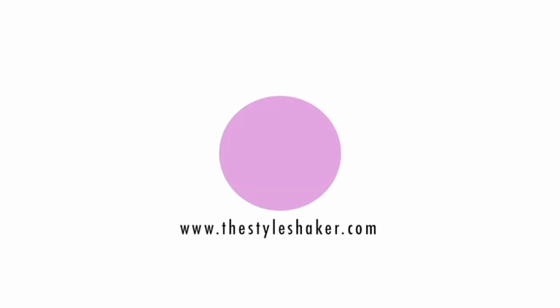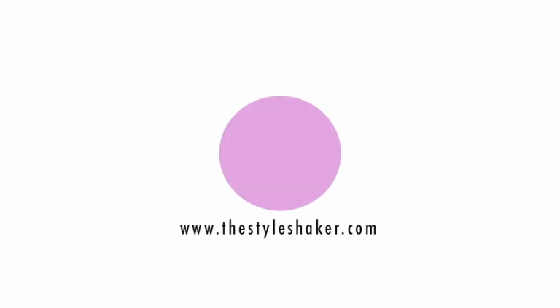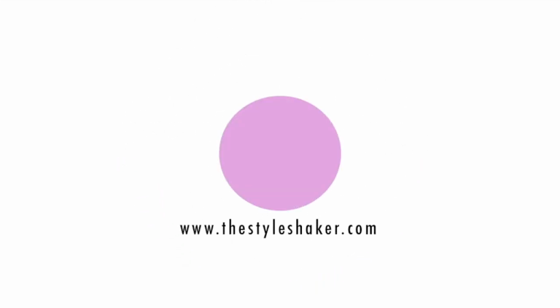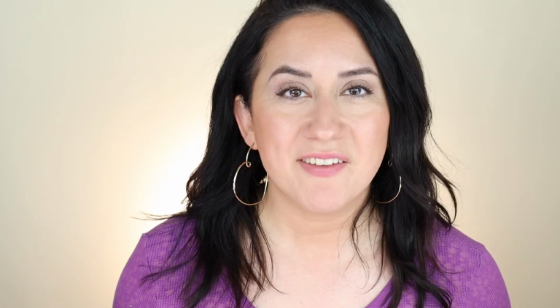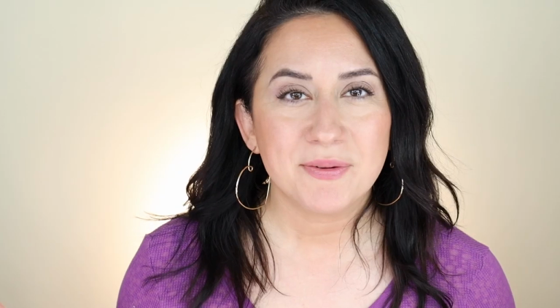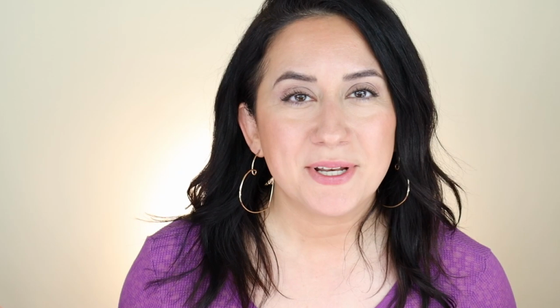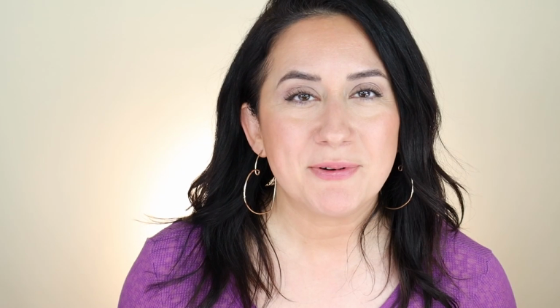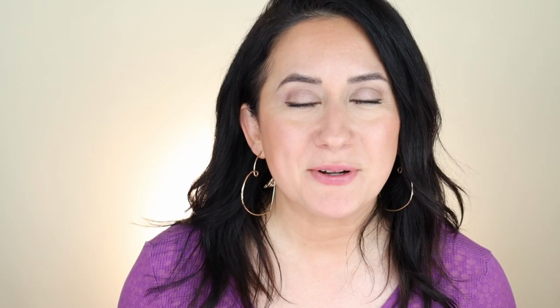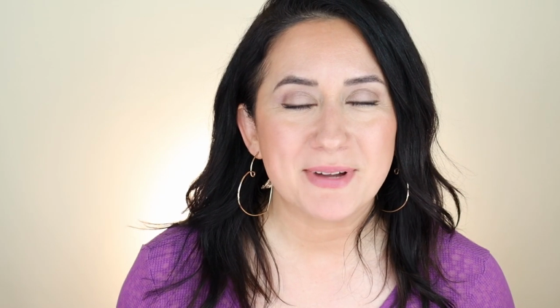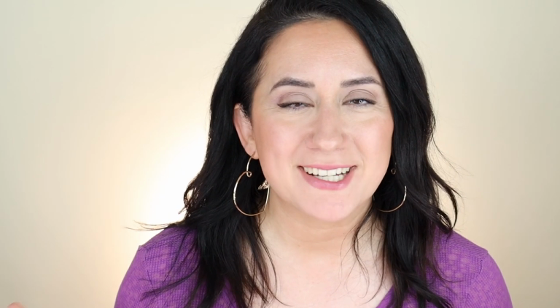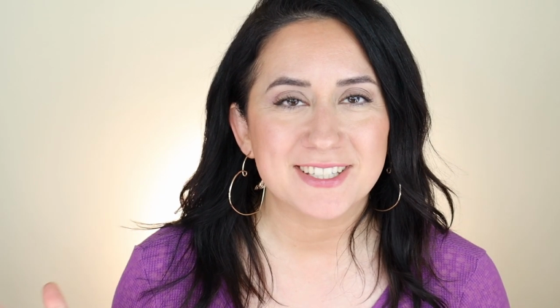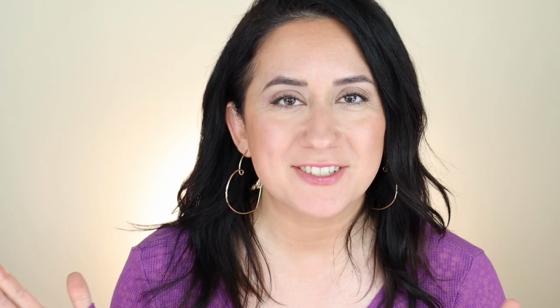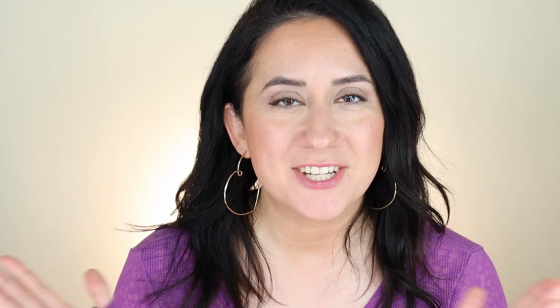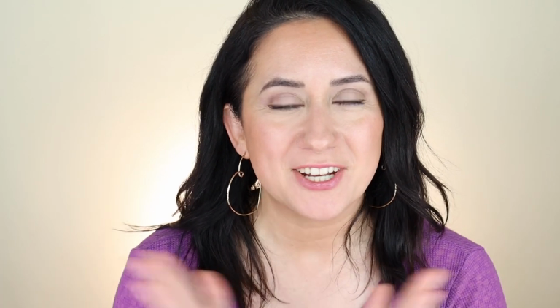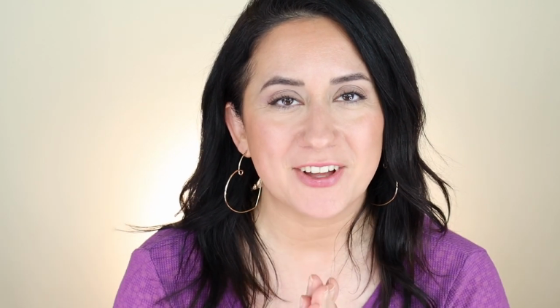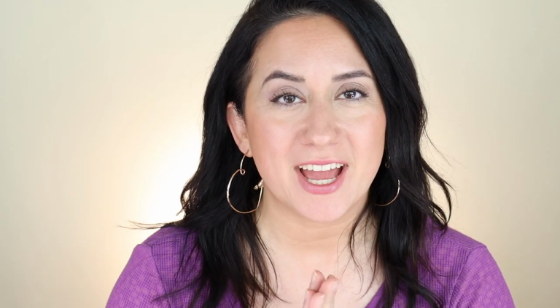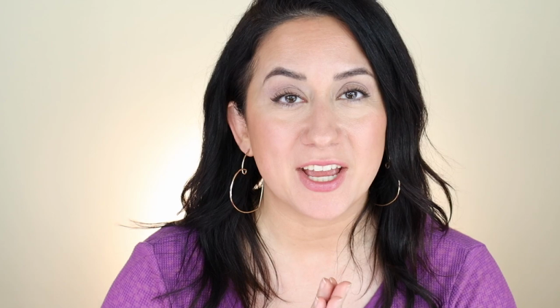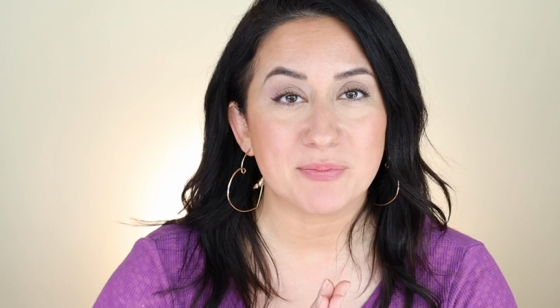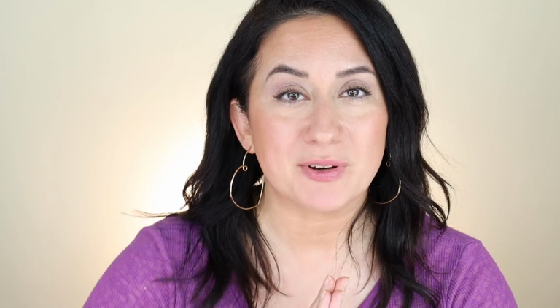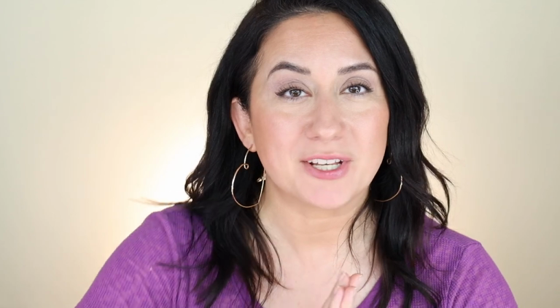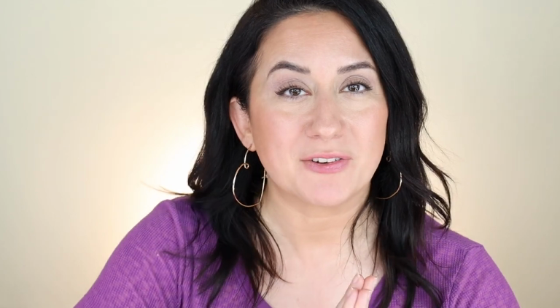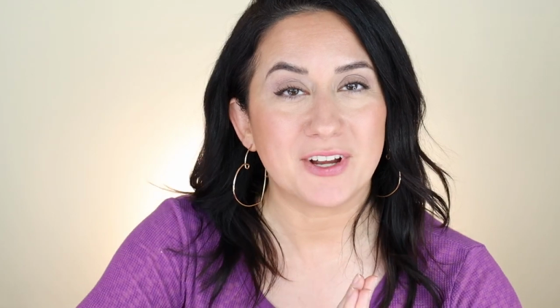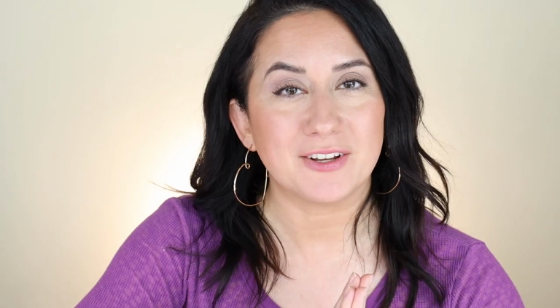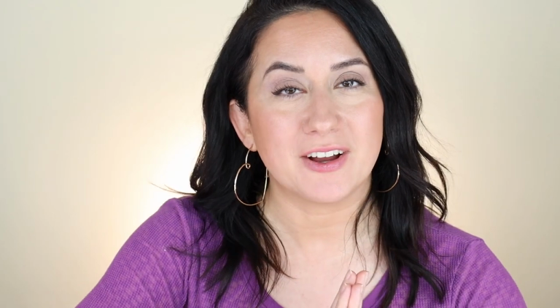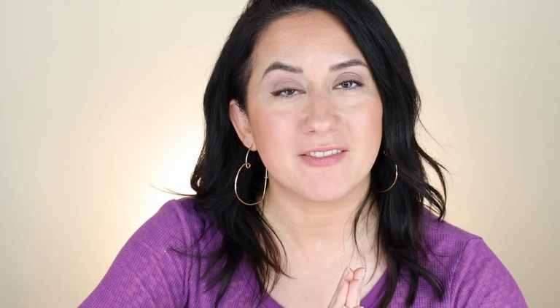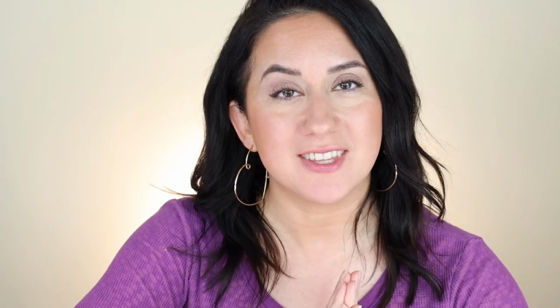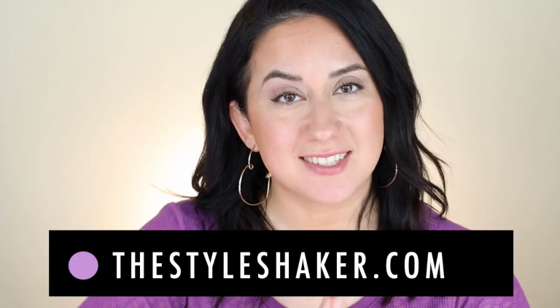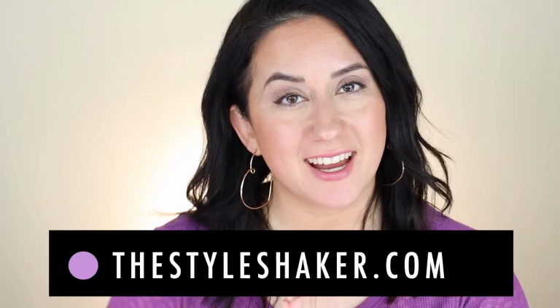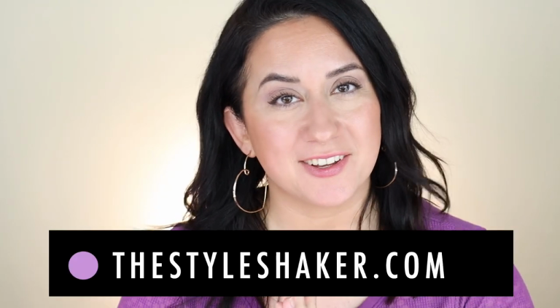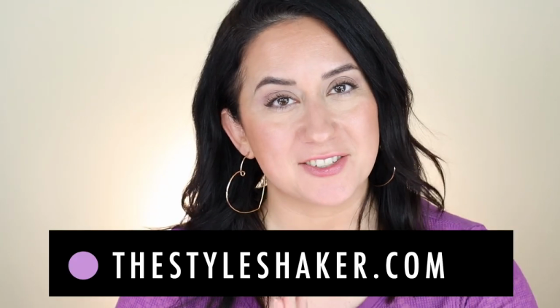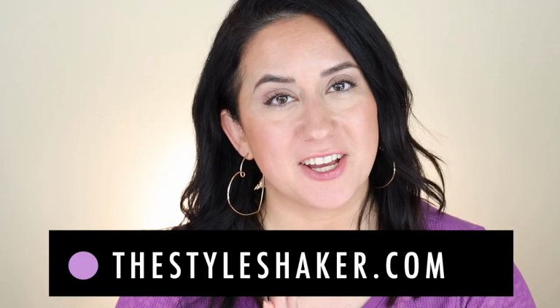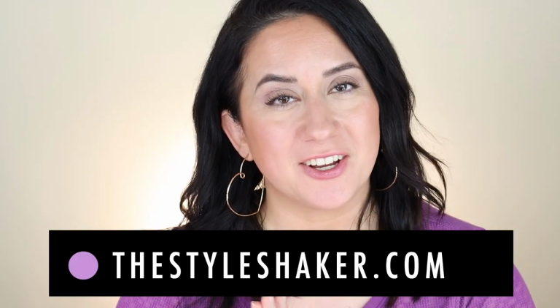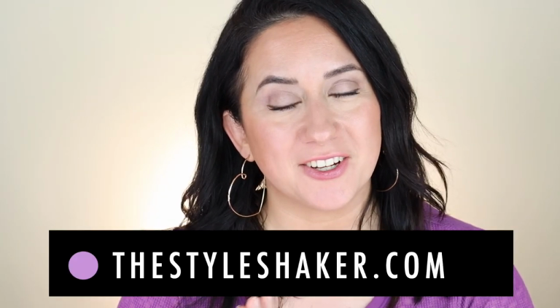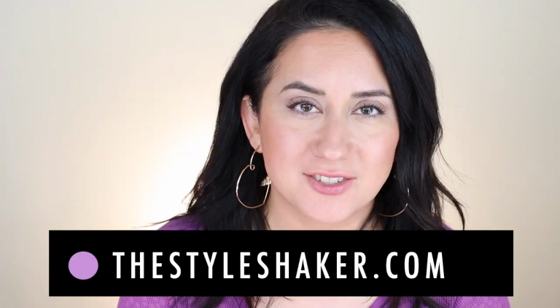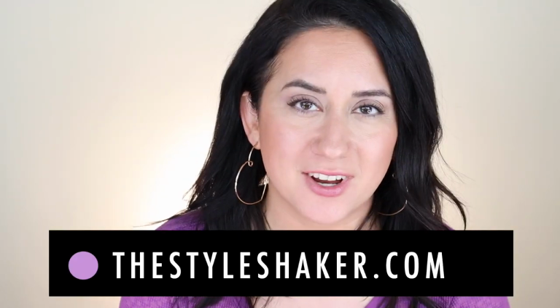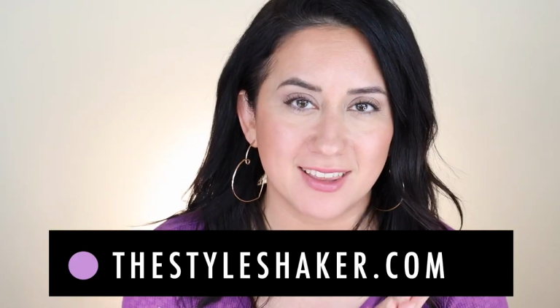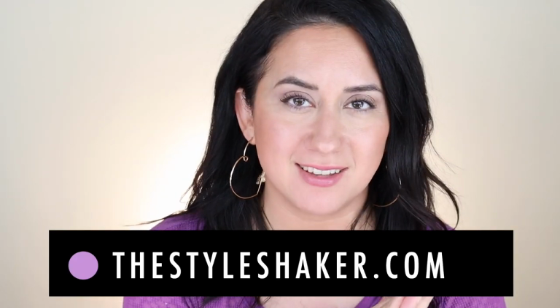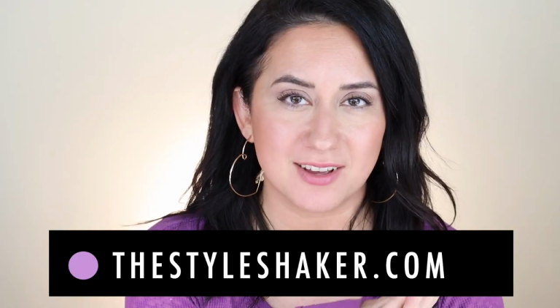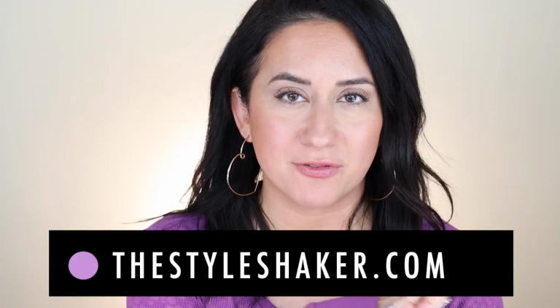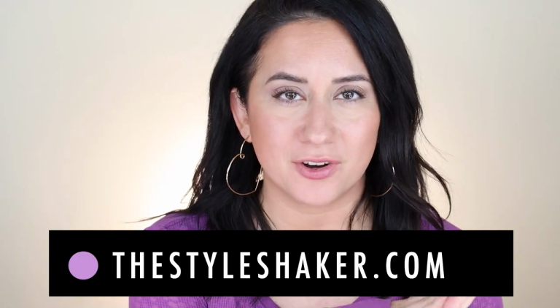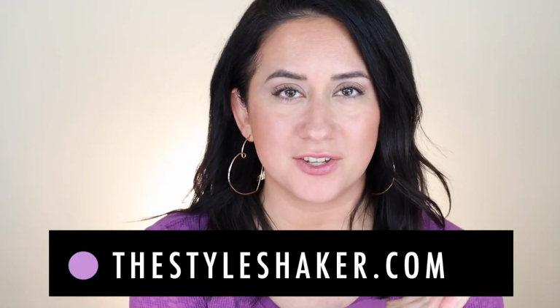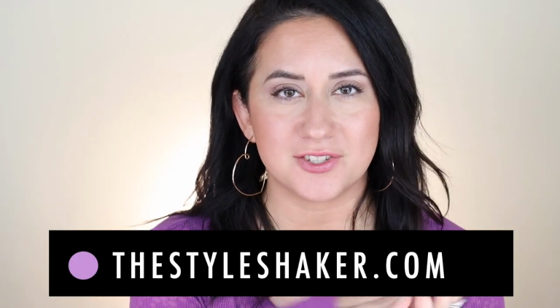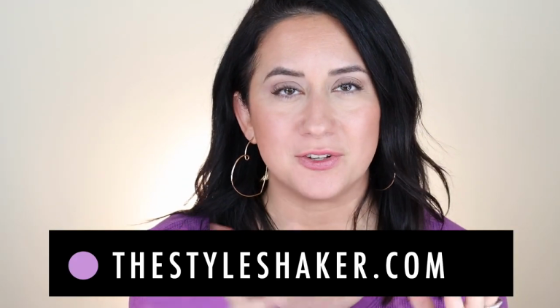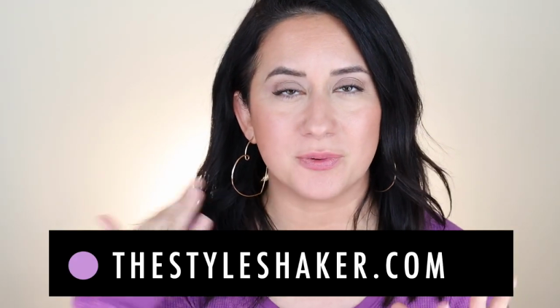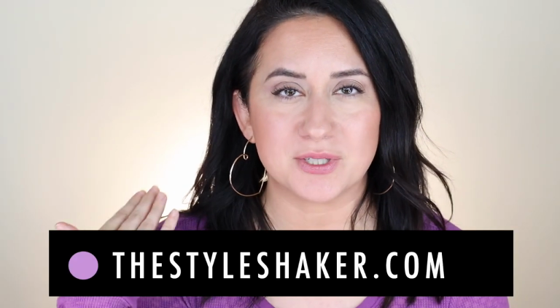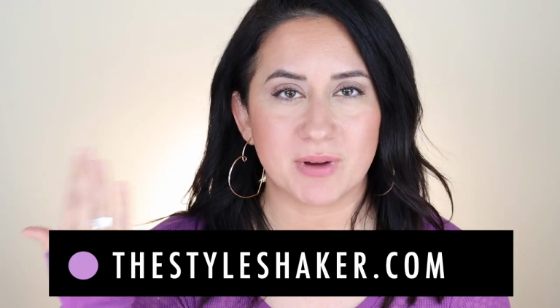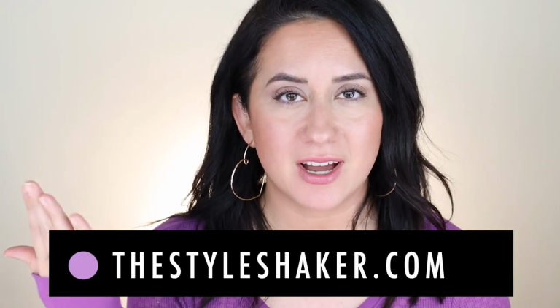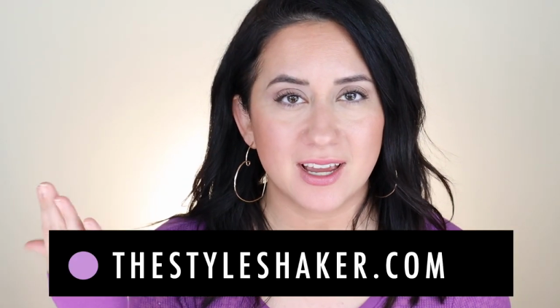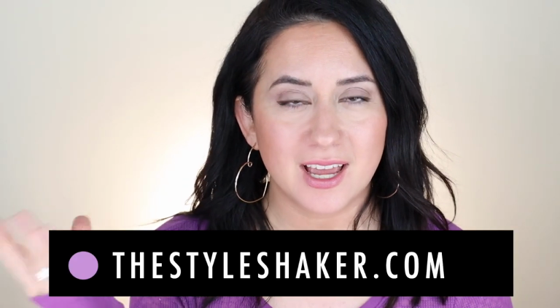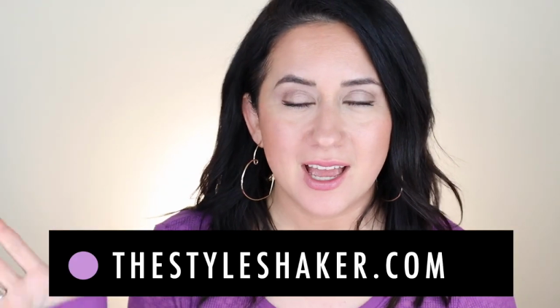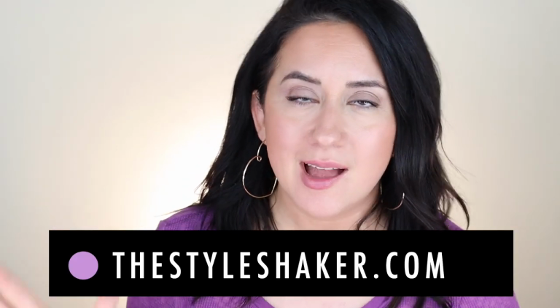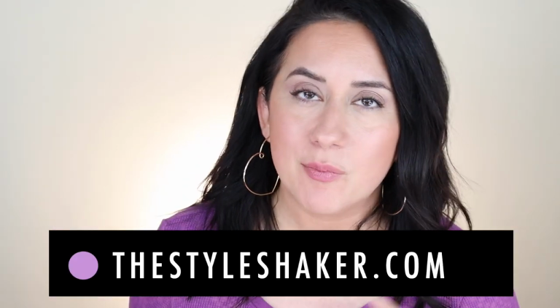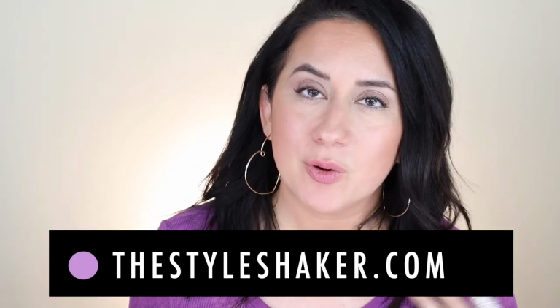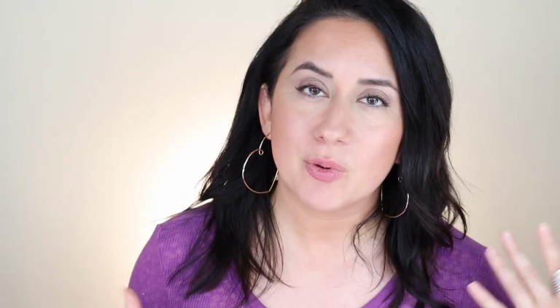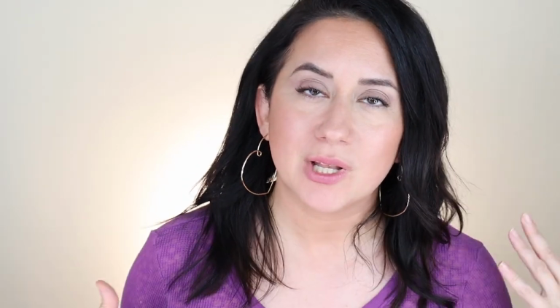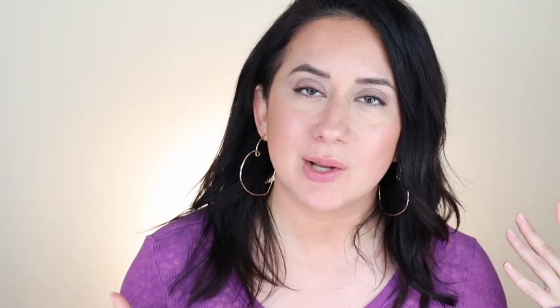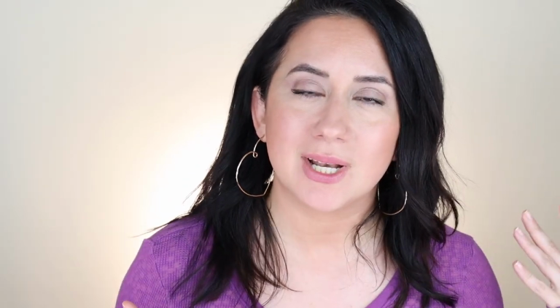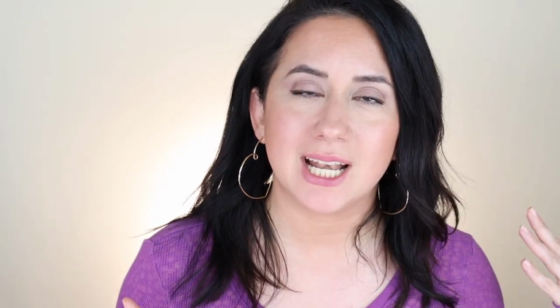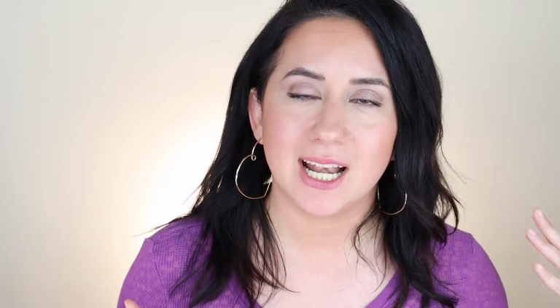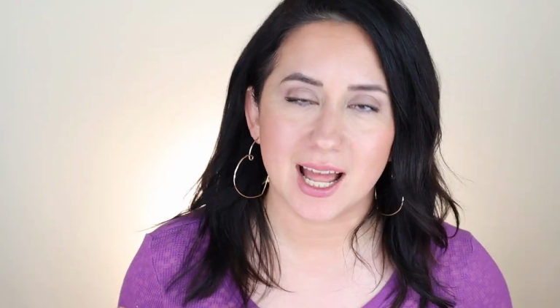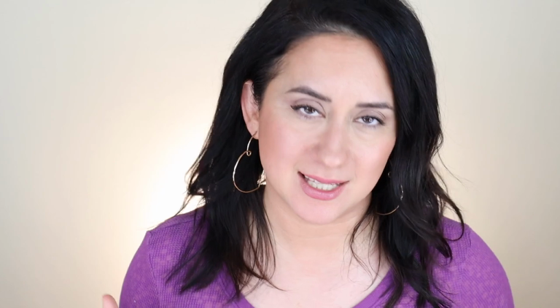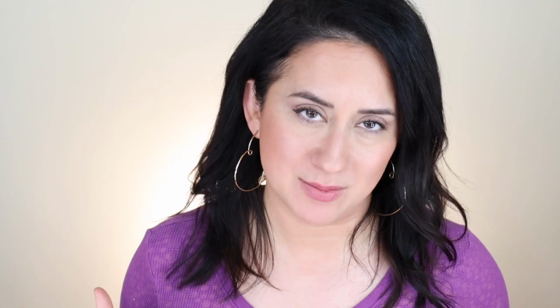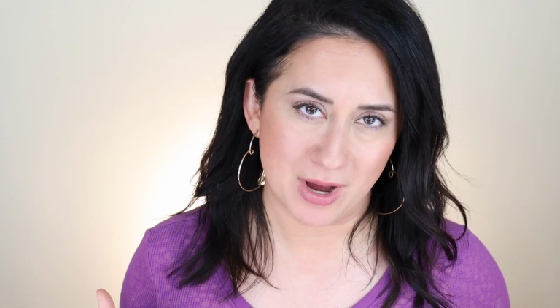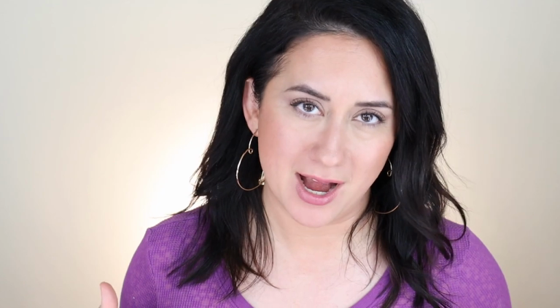Hey everybody, welcome back to the channel. I am Brit, creator of The Style Shaker. I try things out for you so you know what to buy — and more importantly, what not to buy.